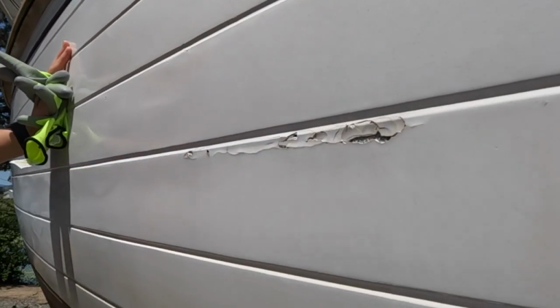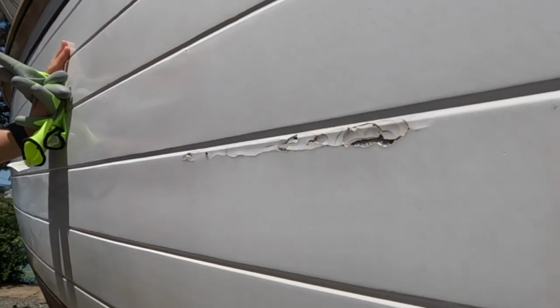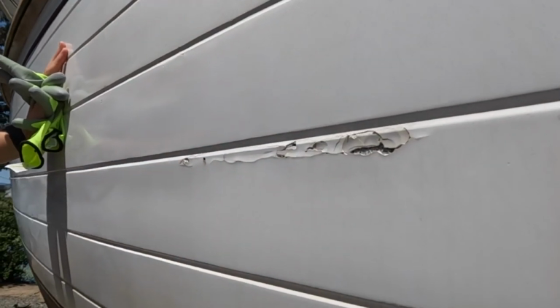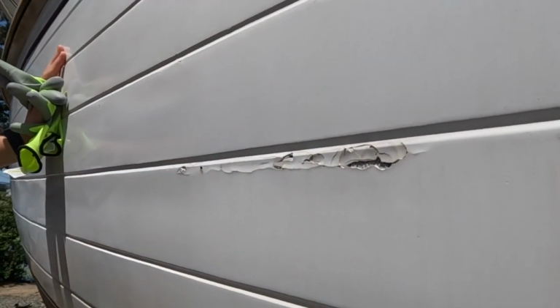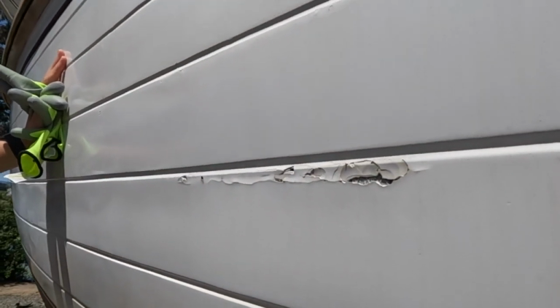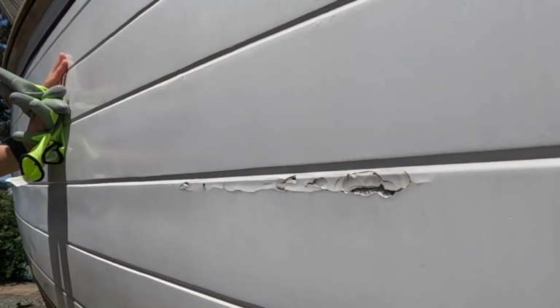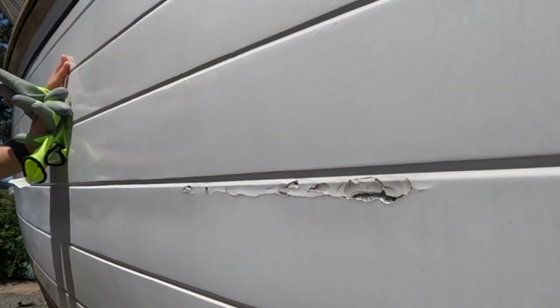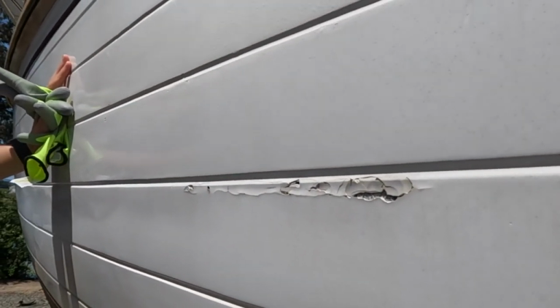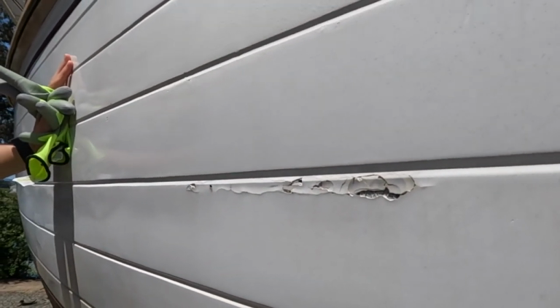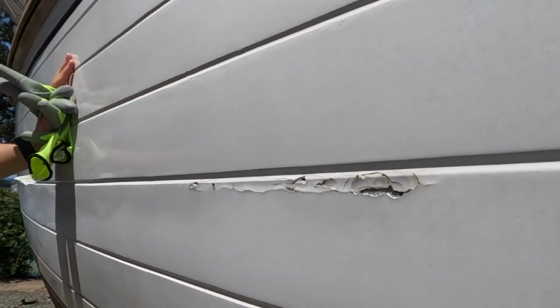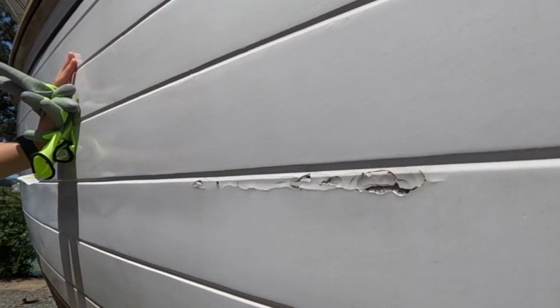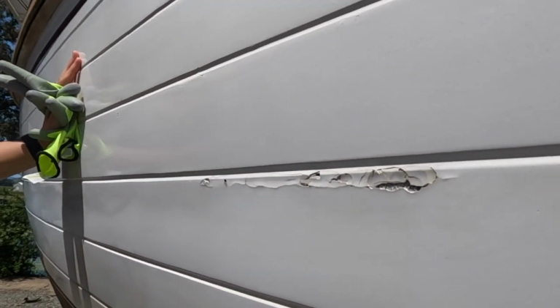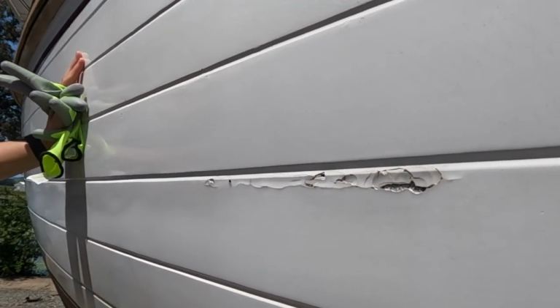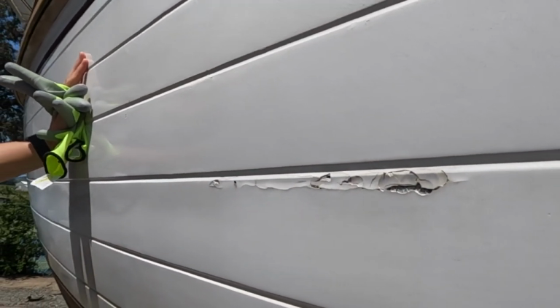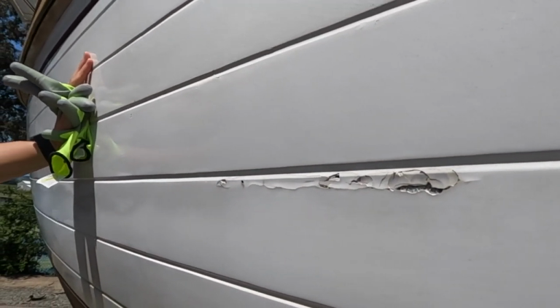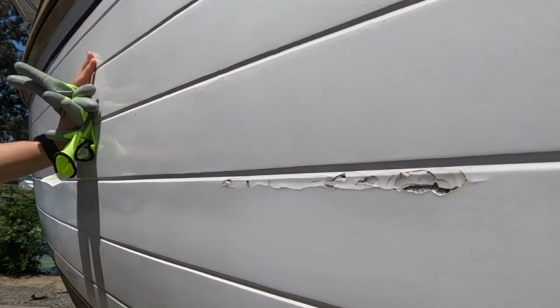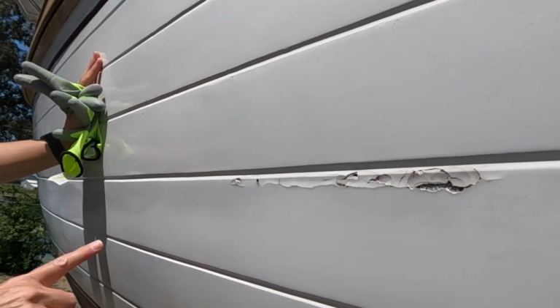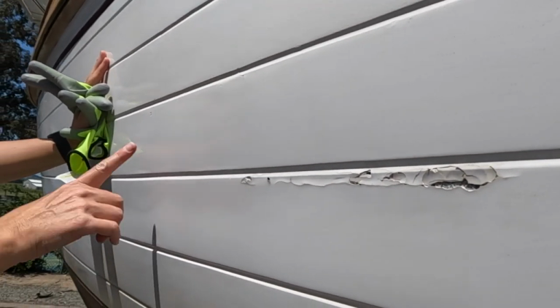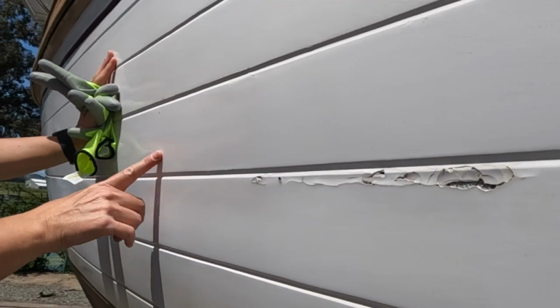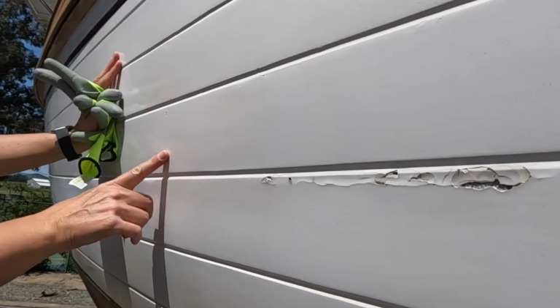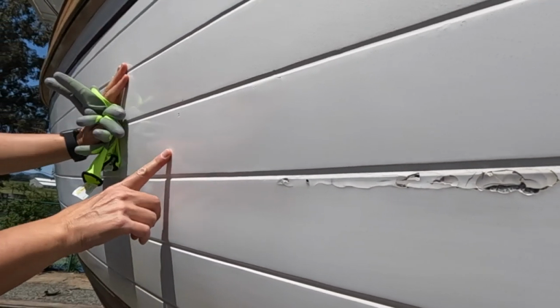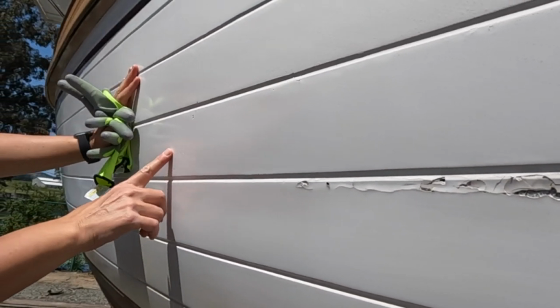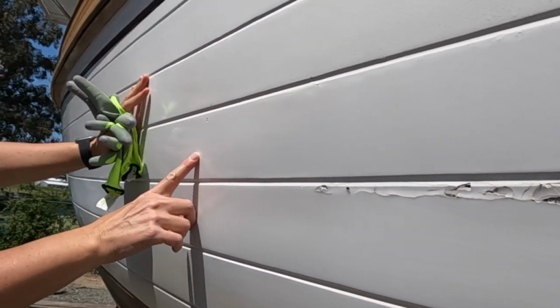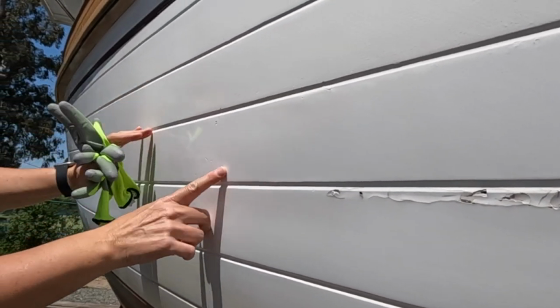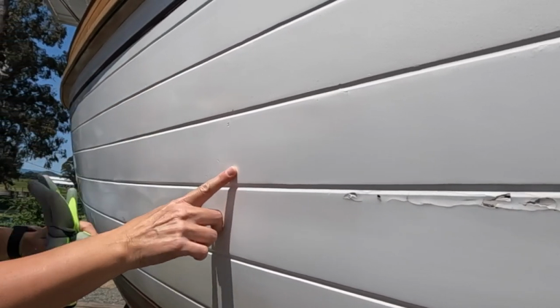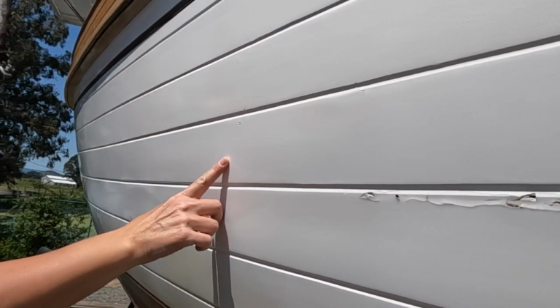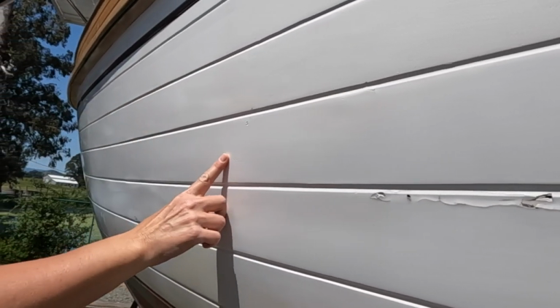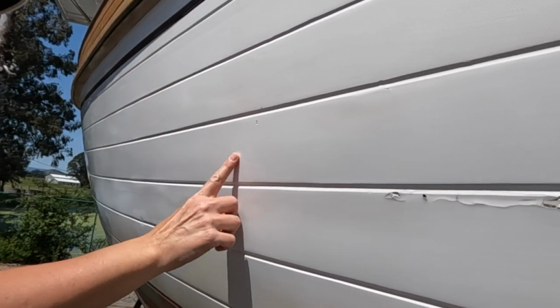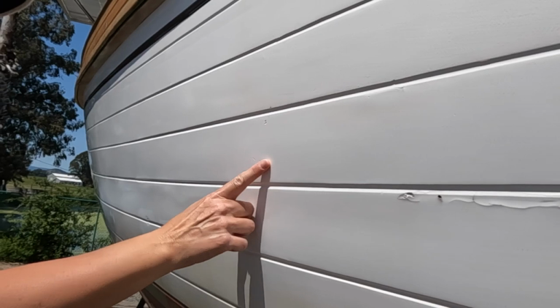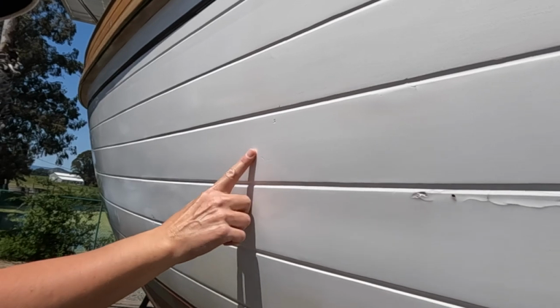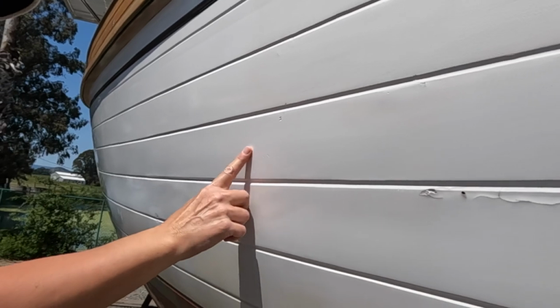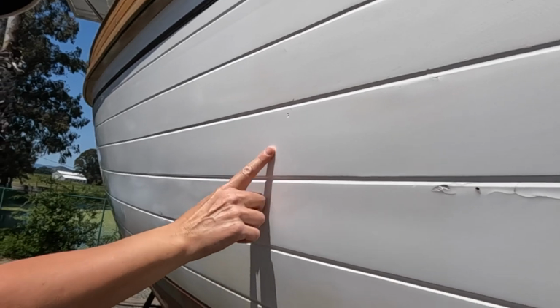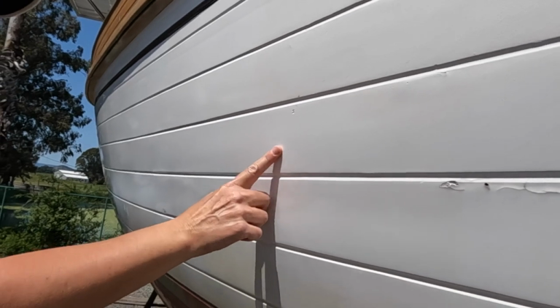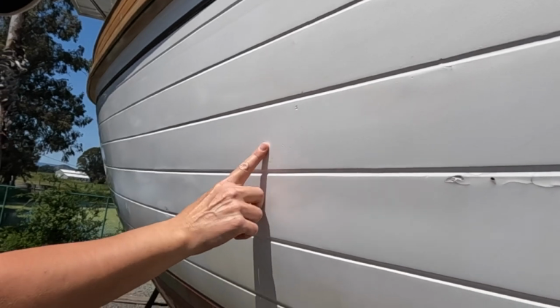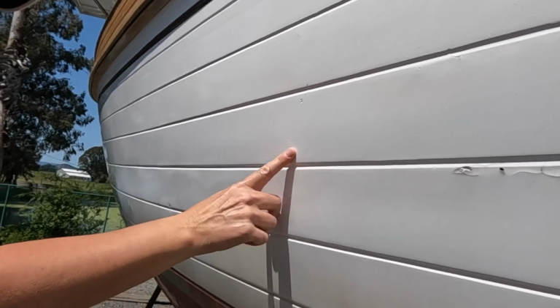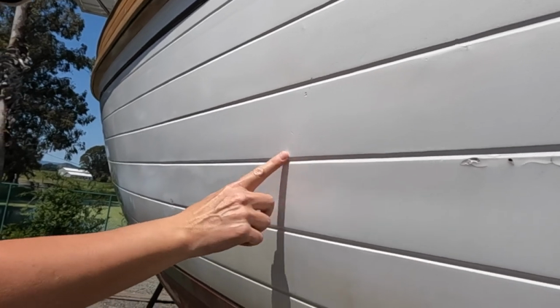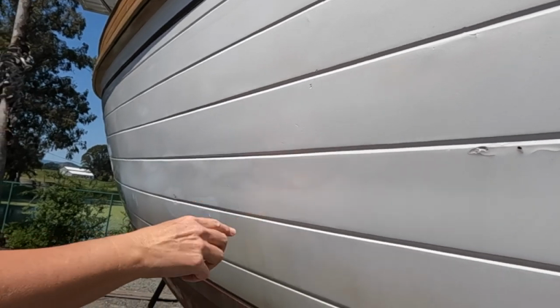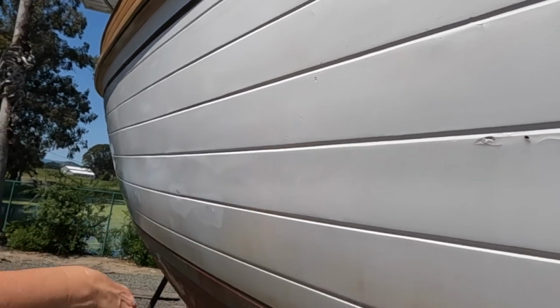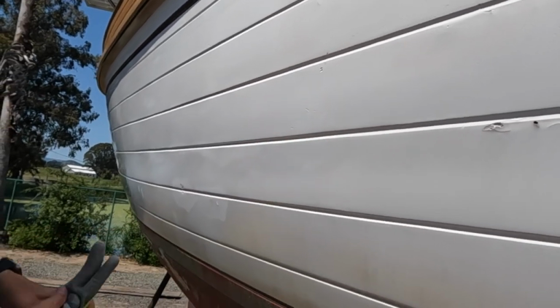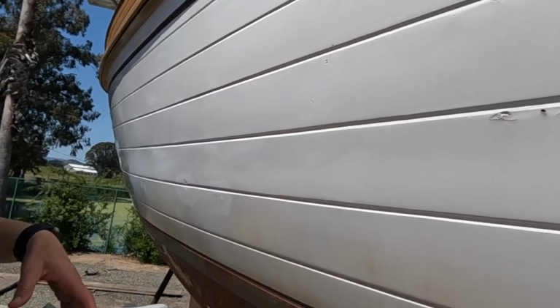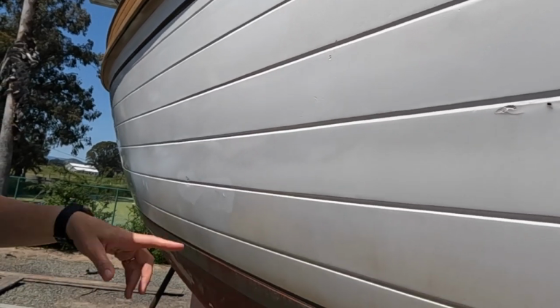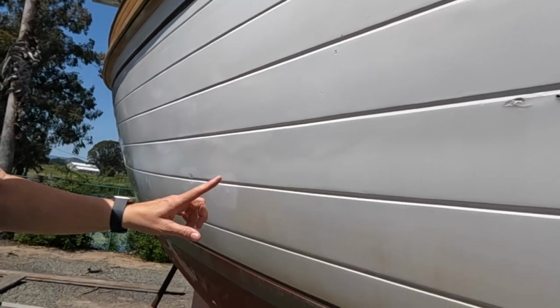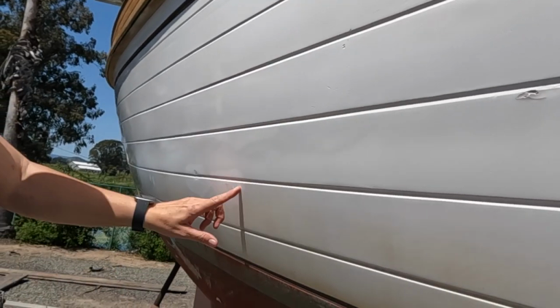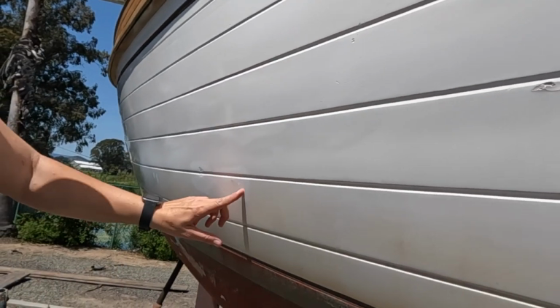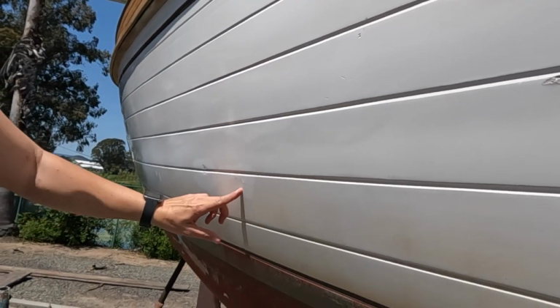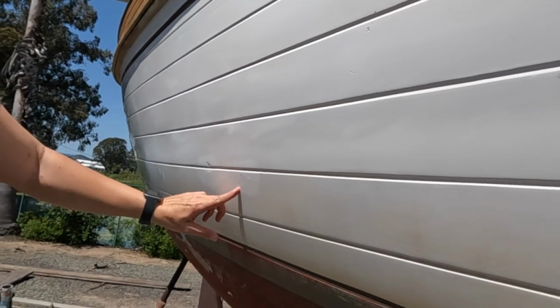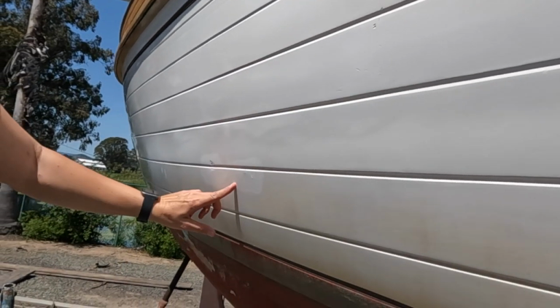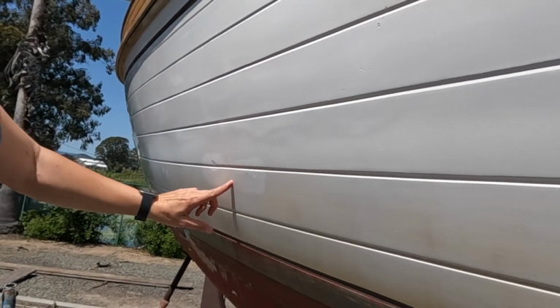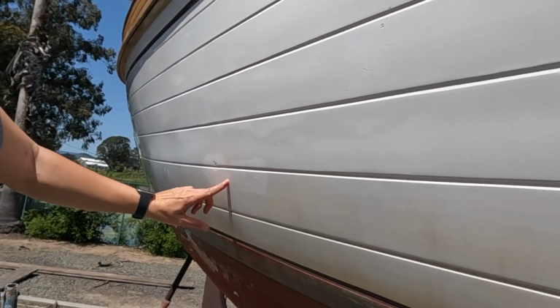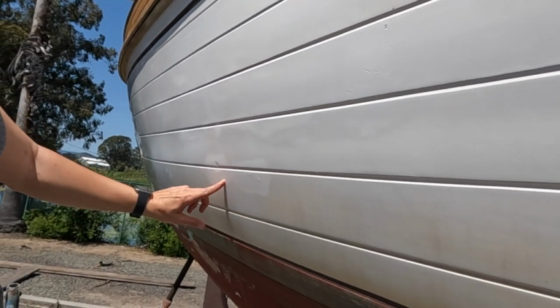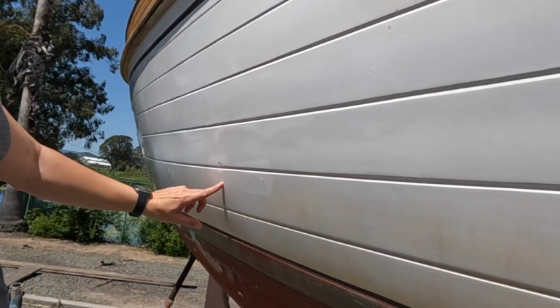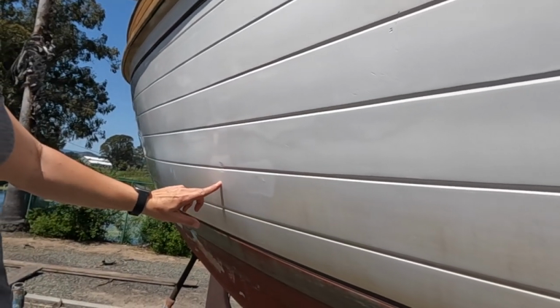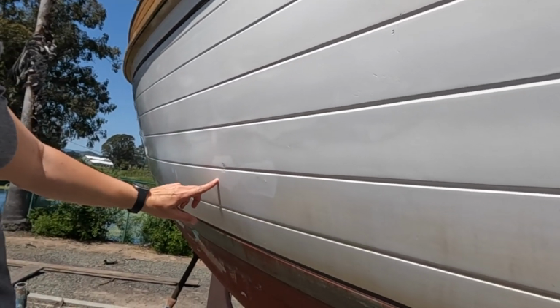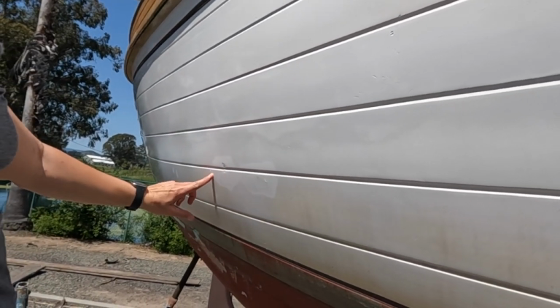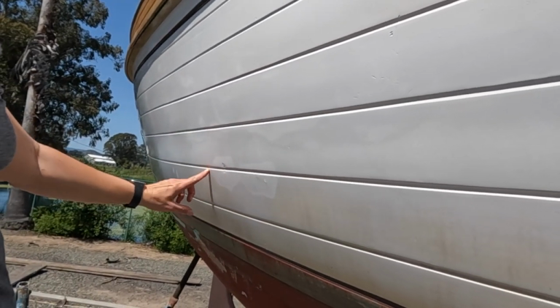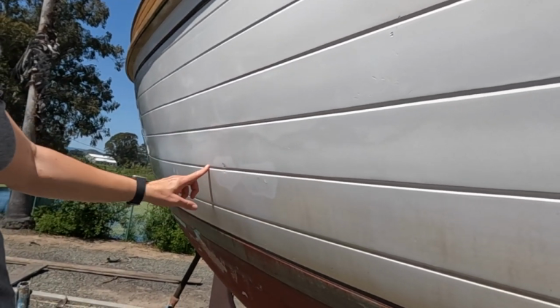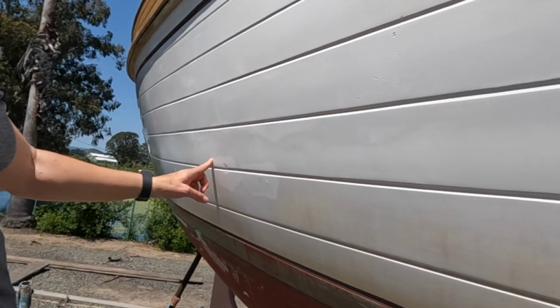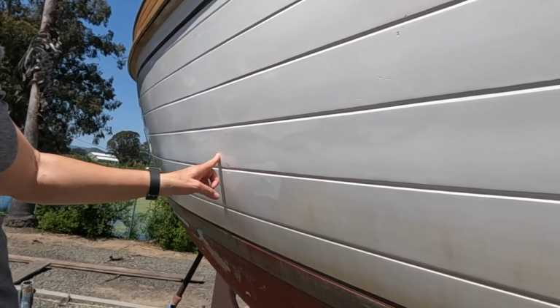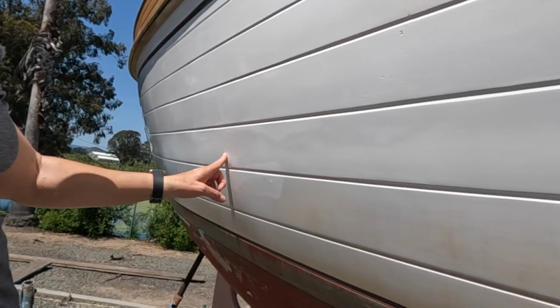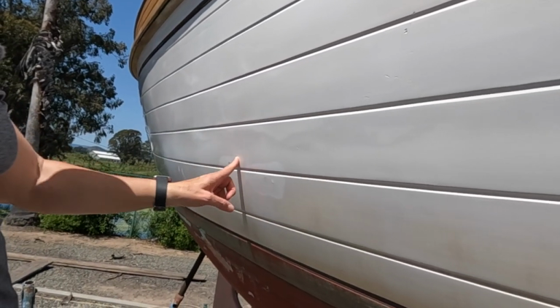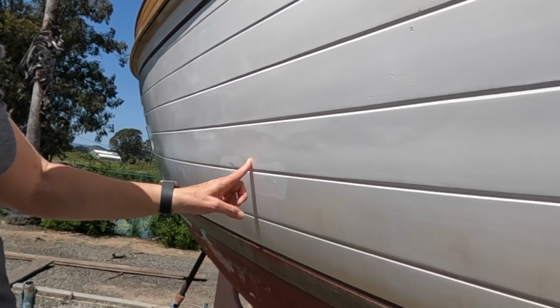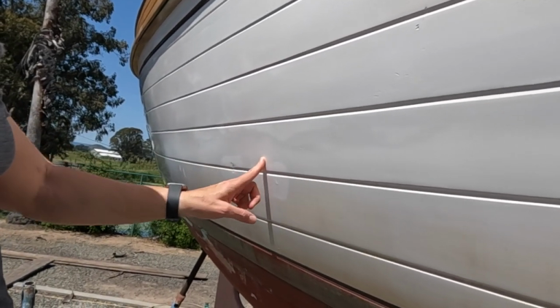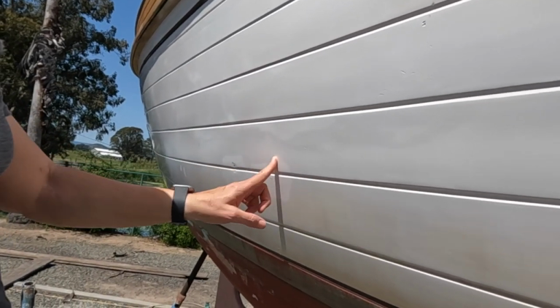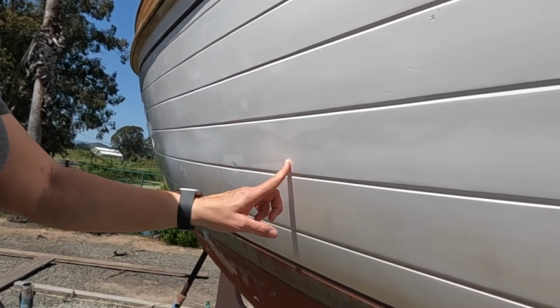And then we got this big damage spot down here. That gouge came with the boat. And then all these little ones. Somebody definitely hit it — something here too.